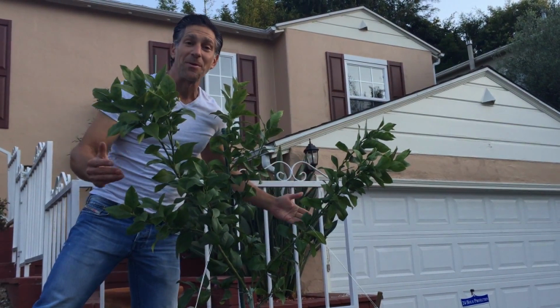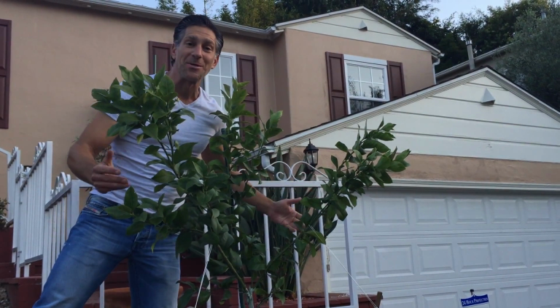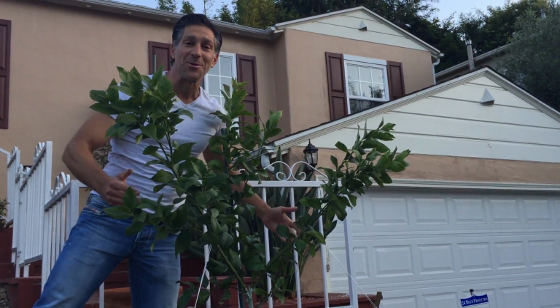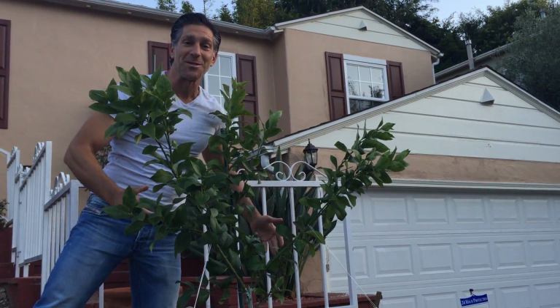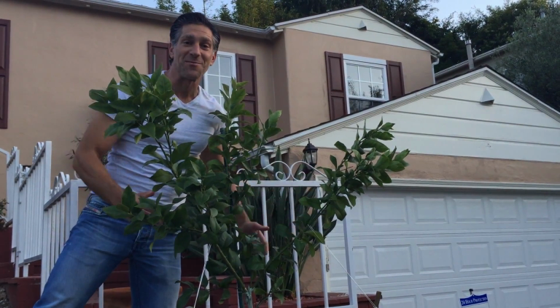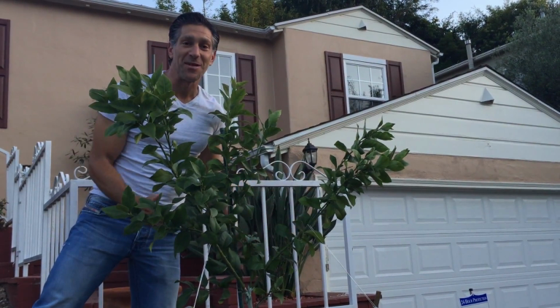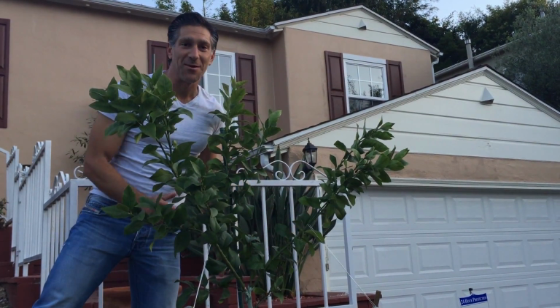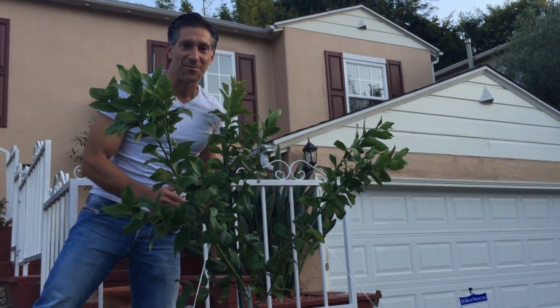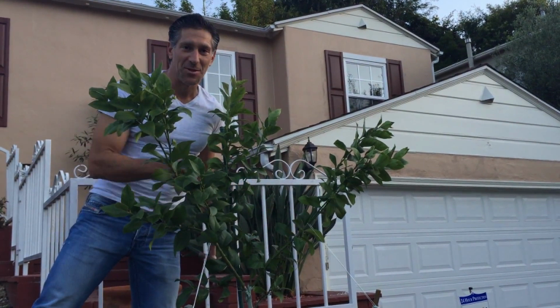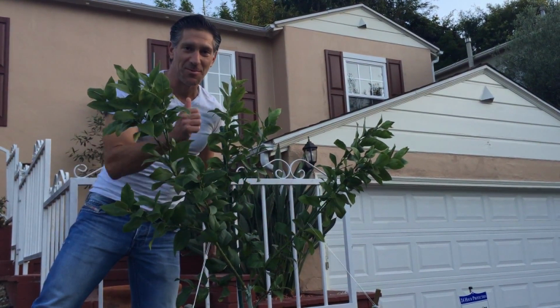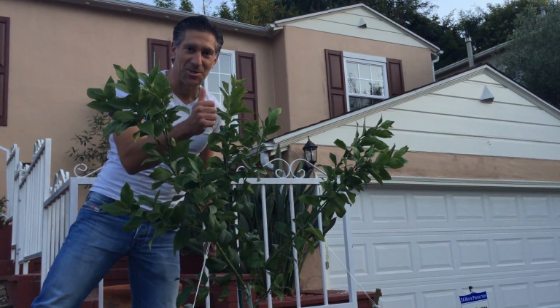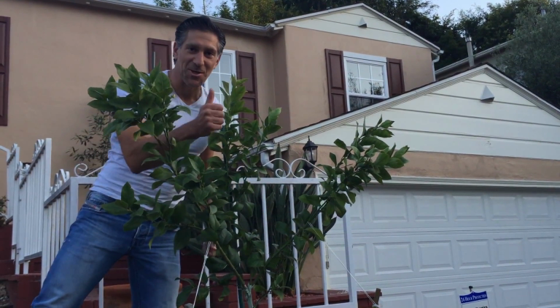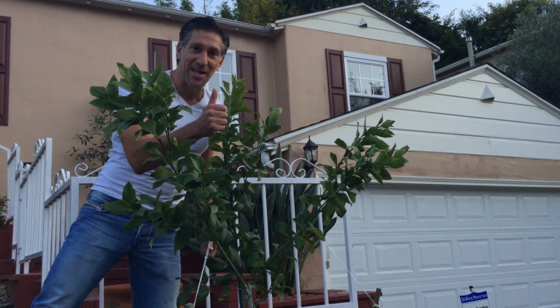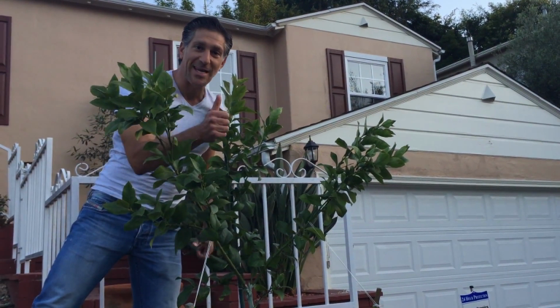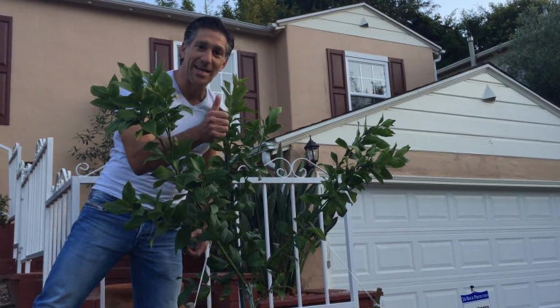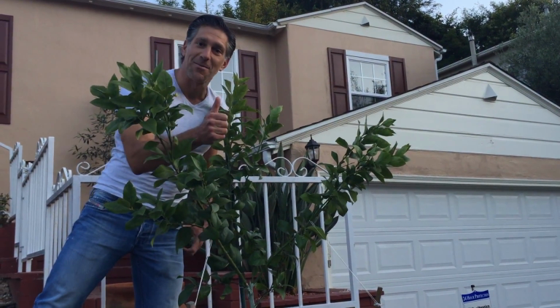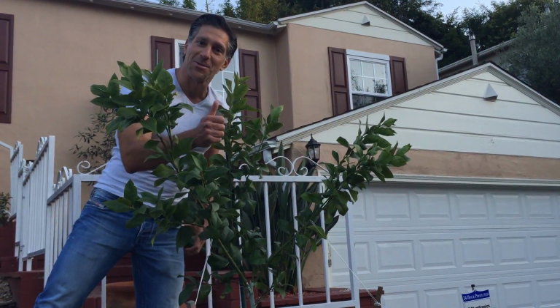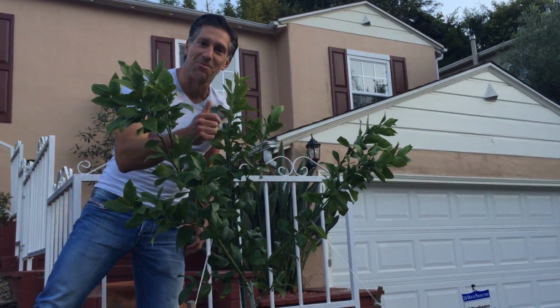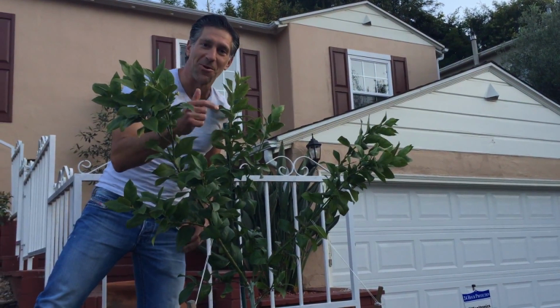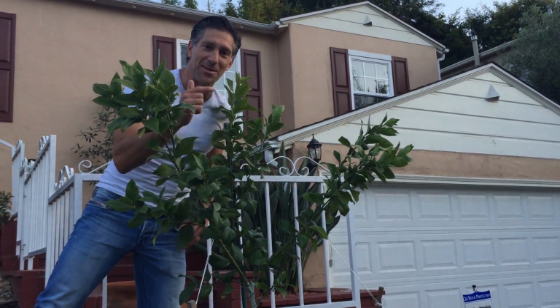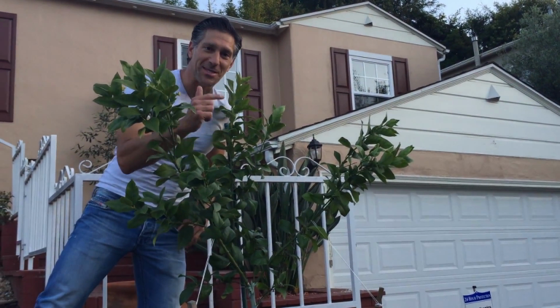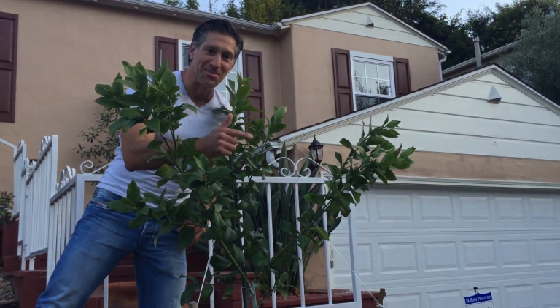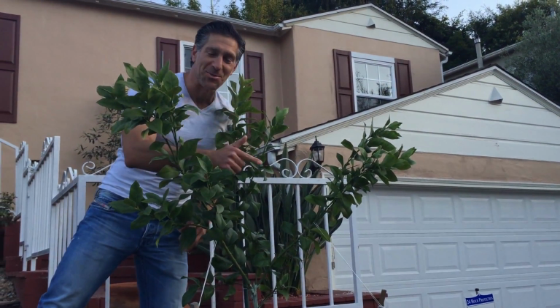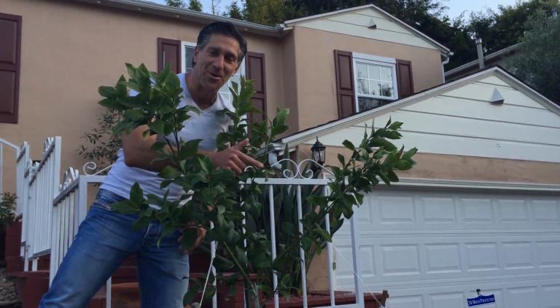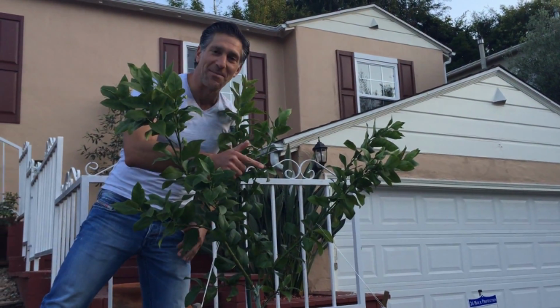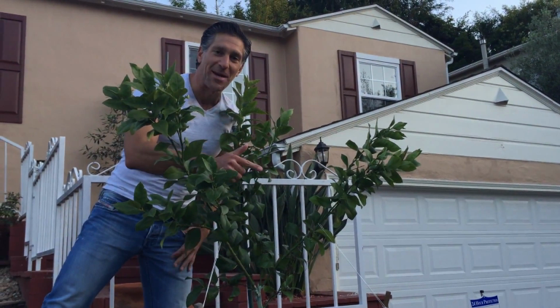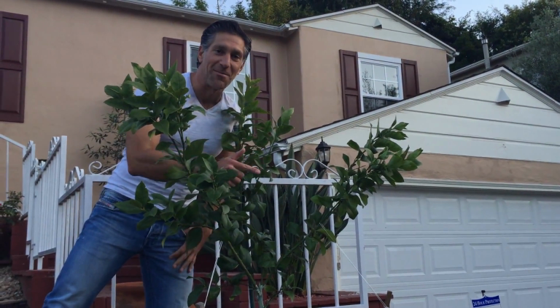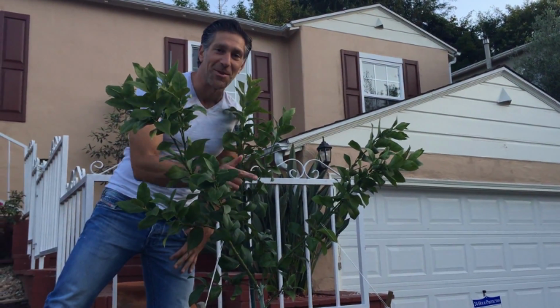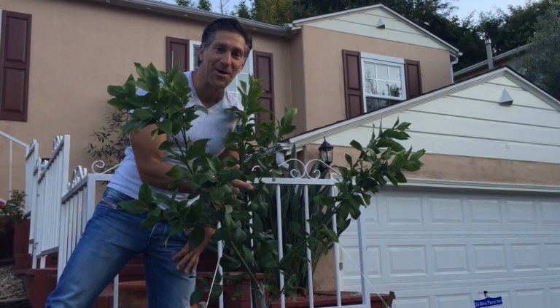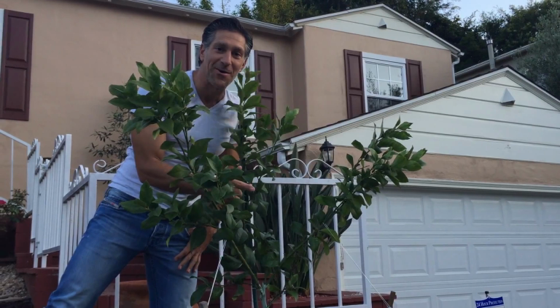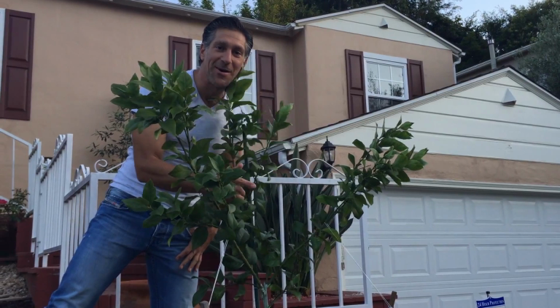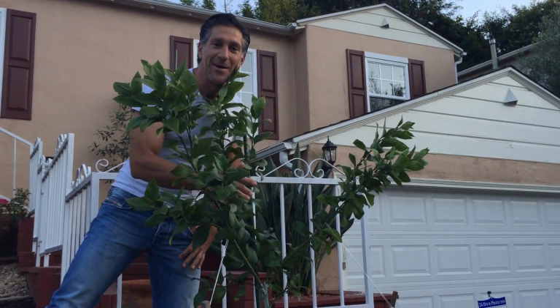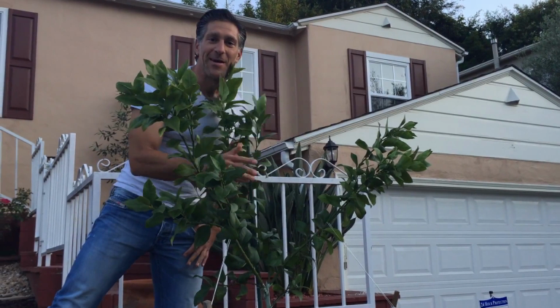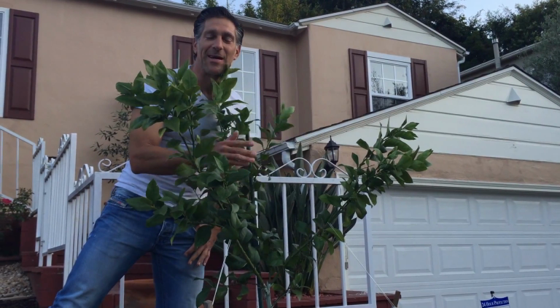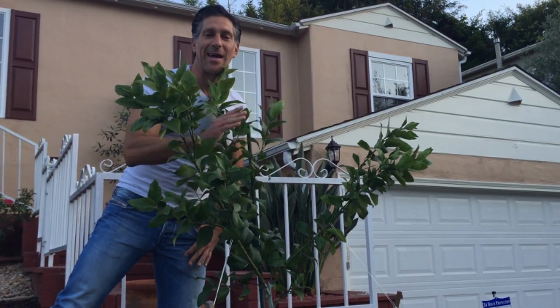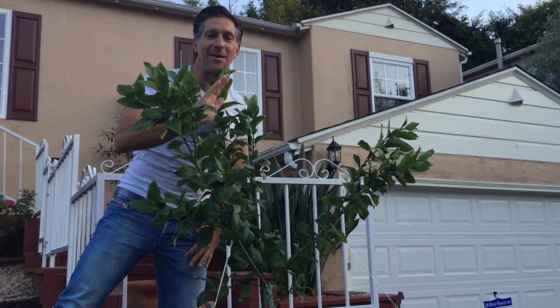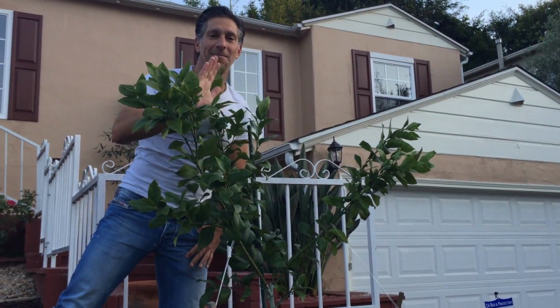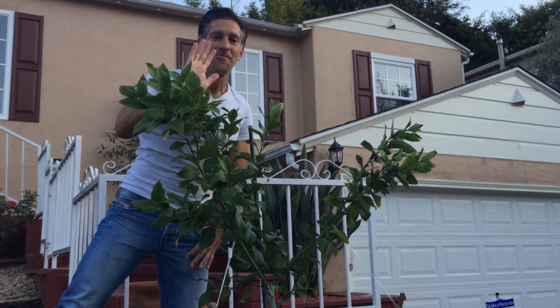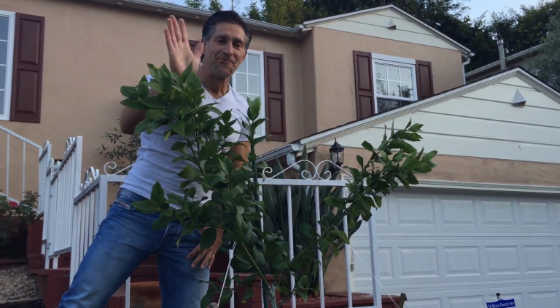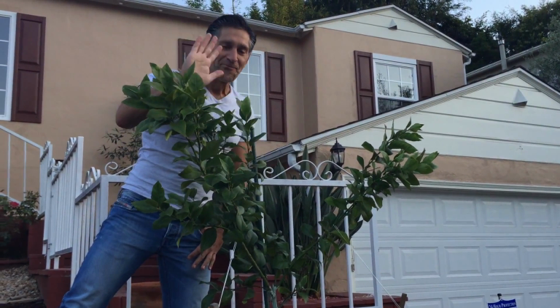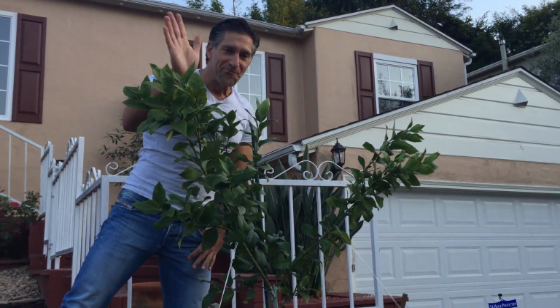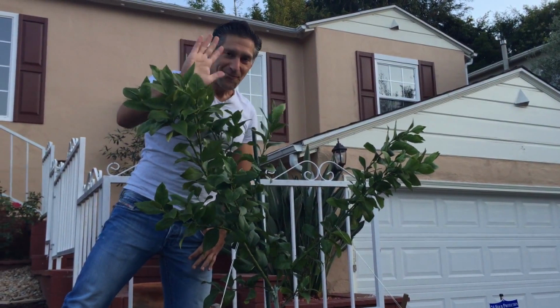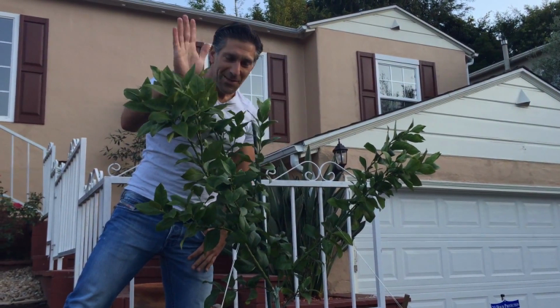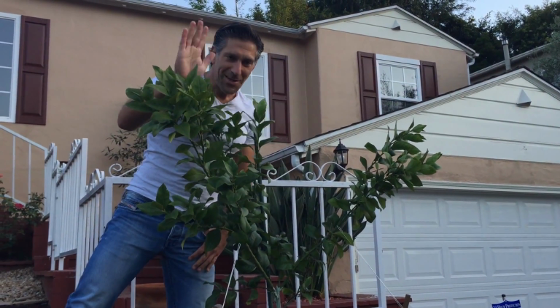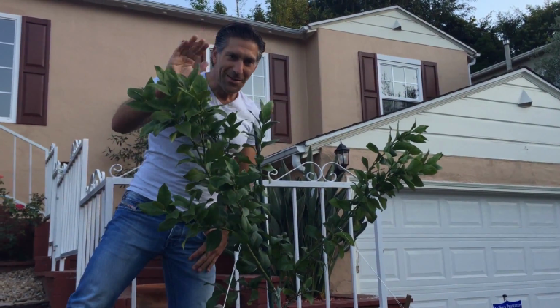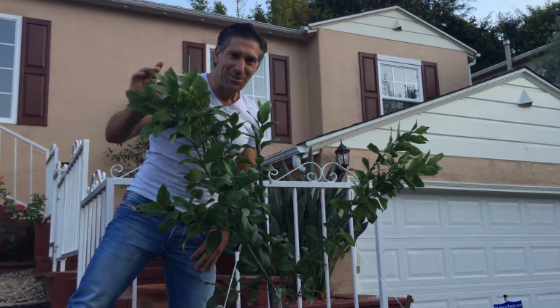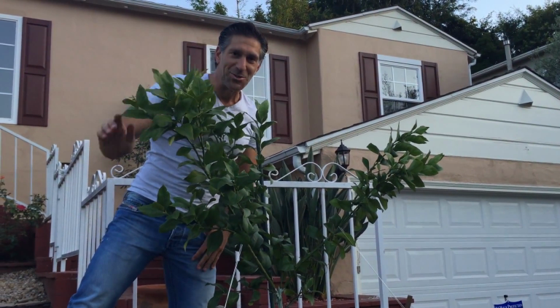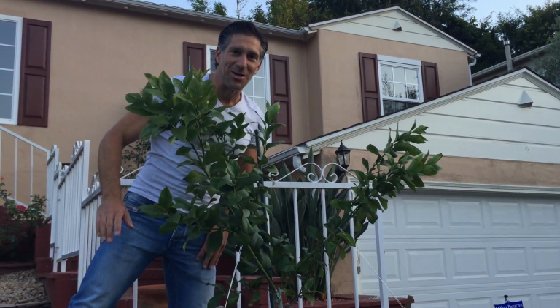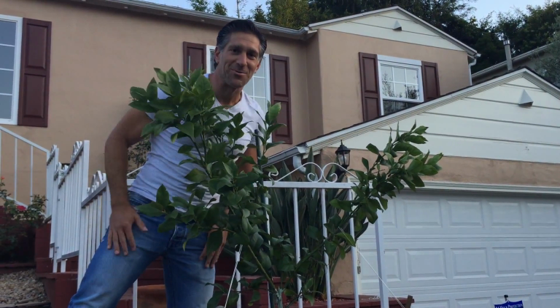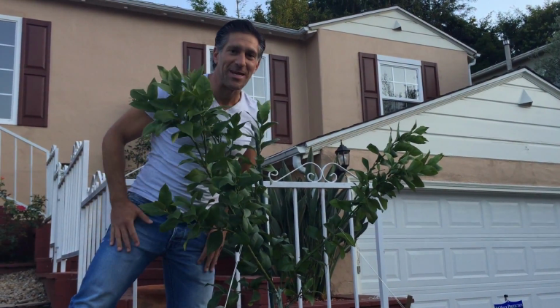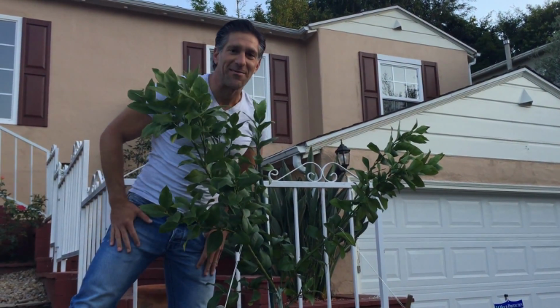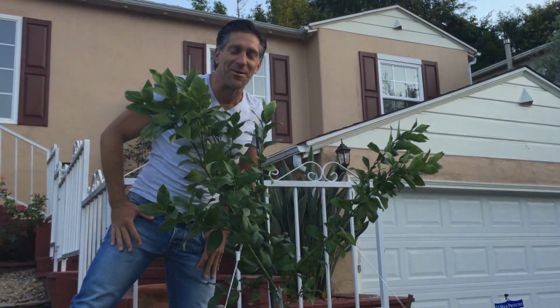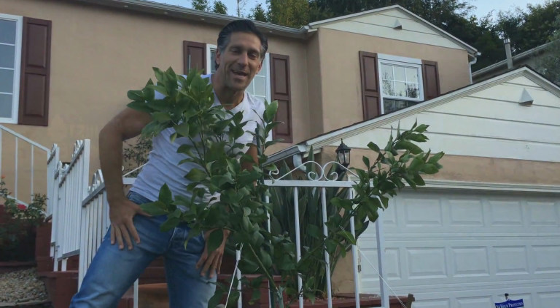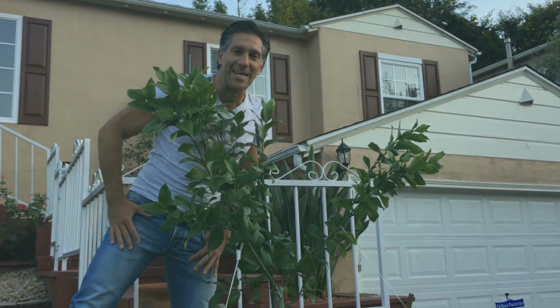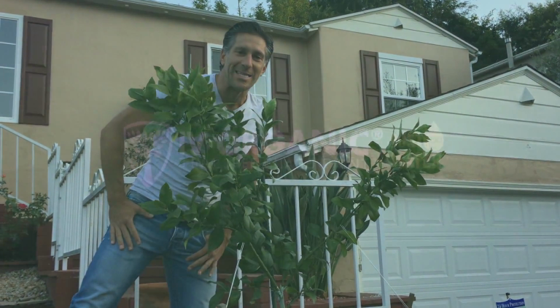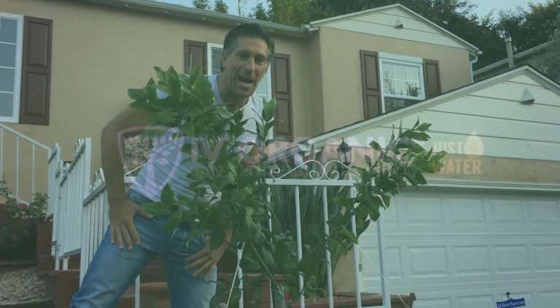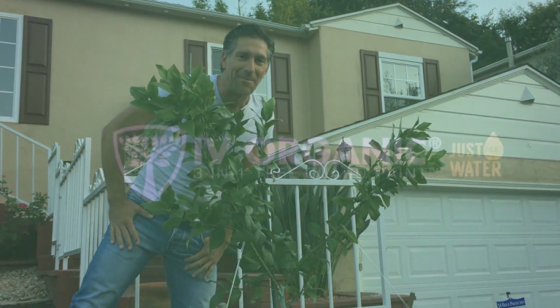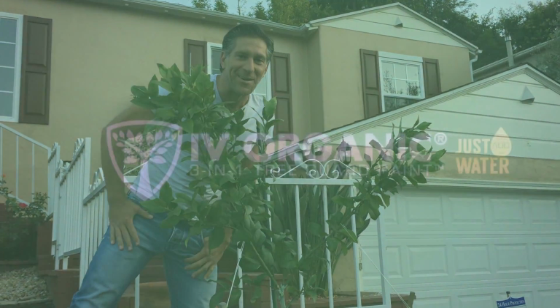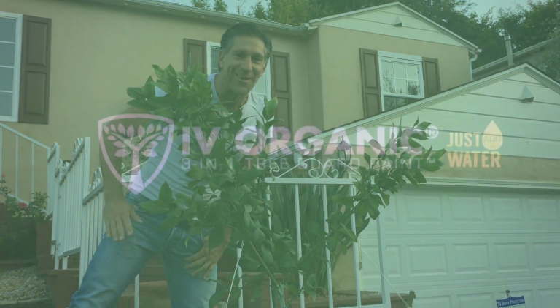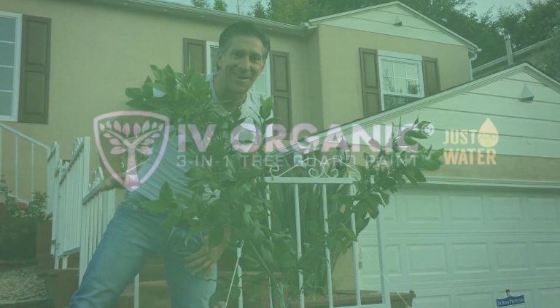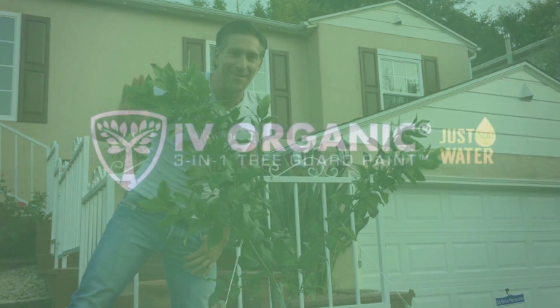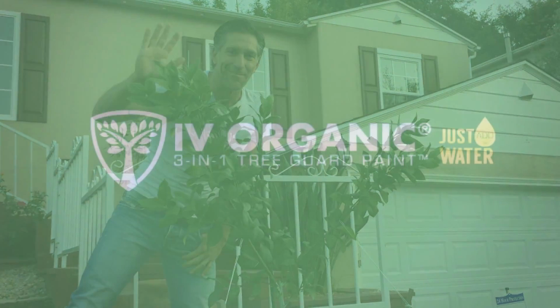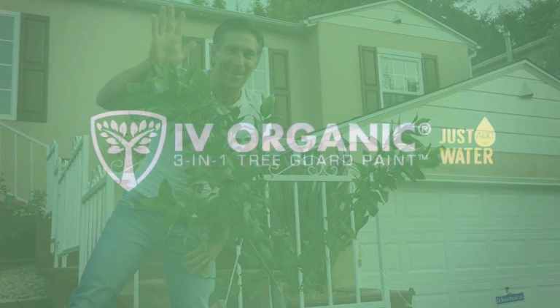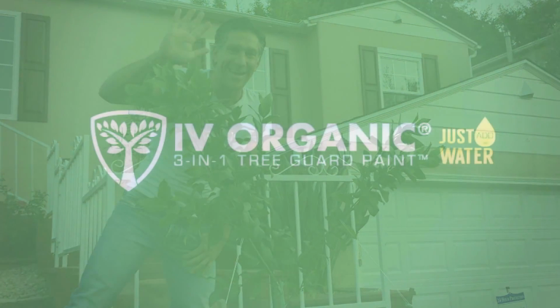Anyways, I hope you enjoyed this video. If so, be sure to like it, and most importantly, subscribe down below. Again, this is Charles with Ivory Organics, and happy gardening. Bye.